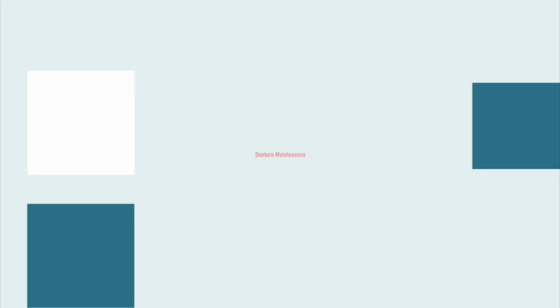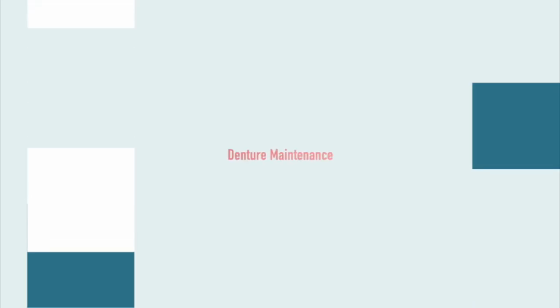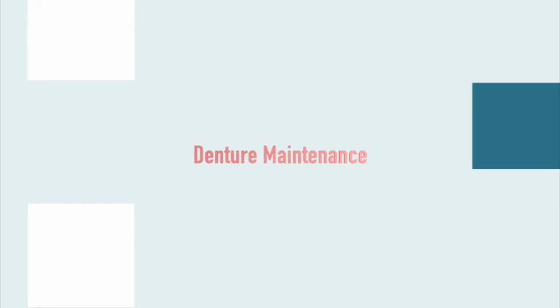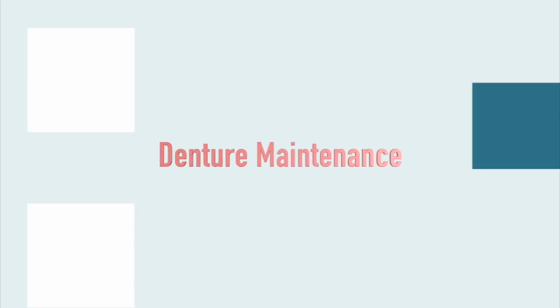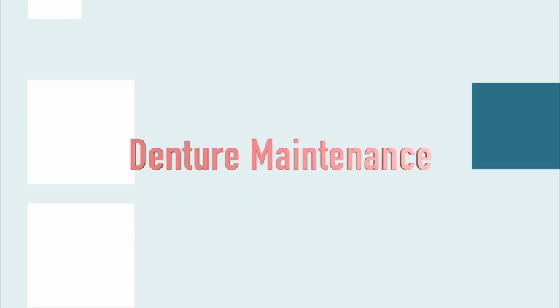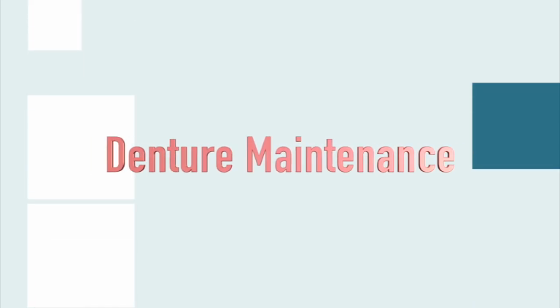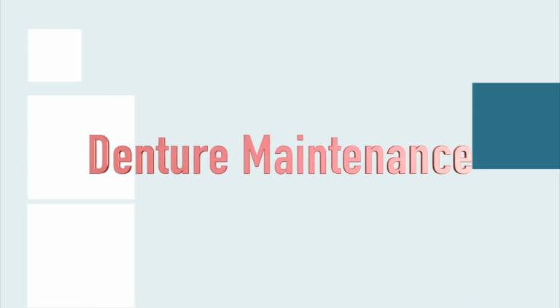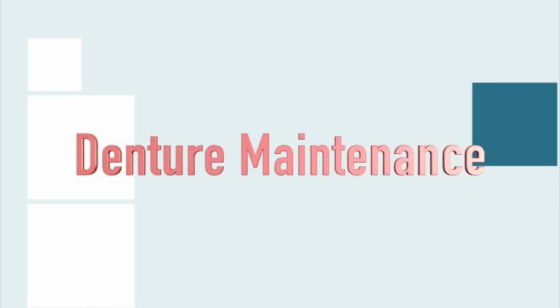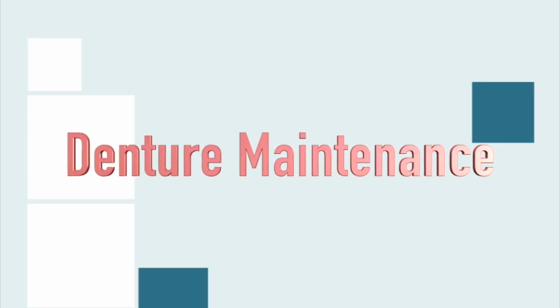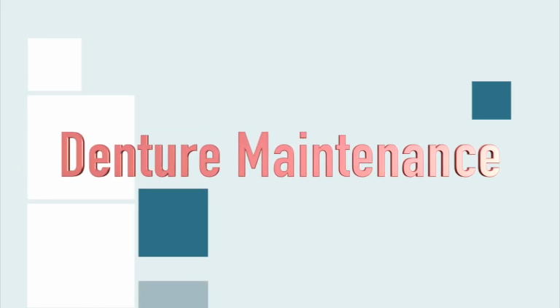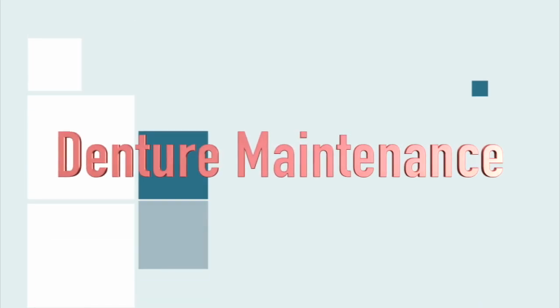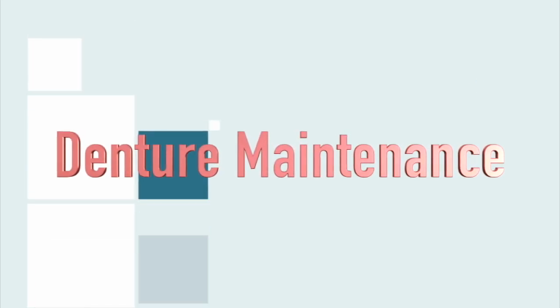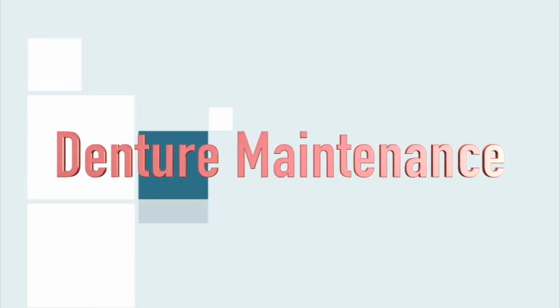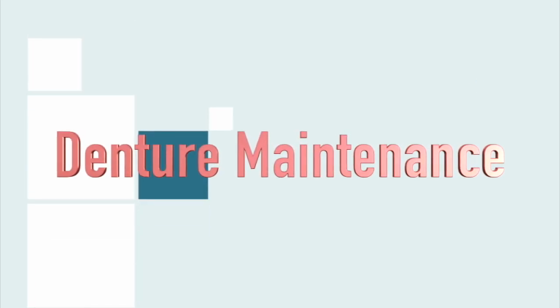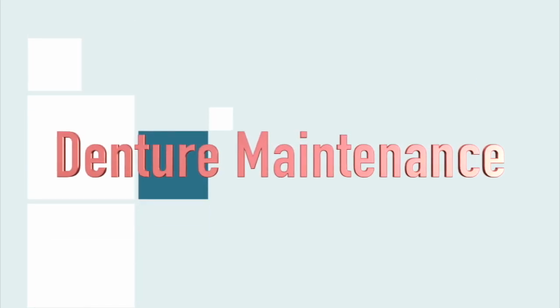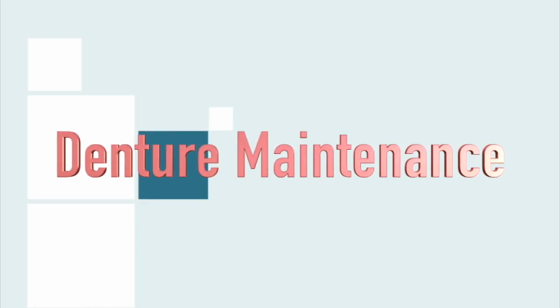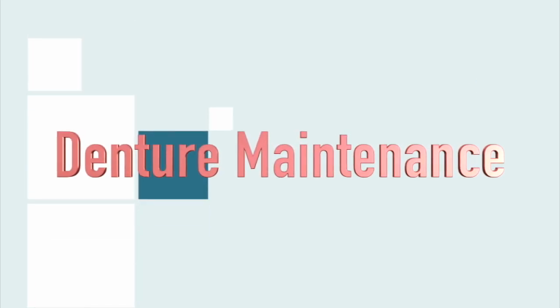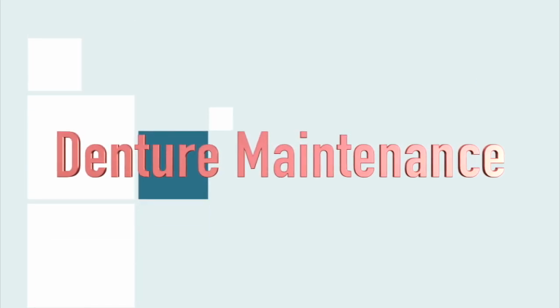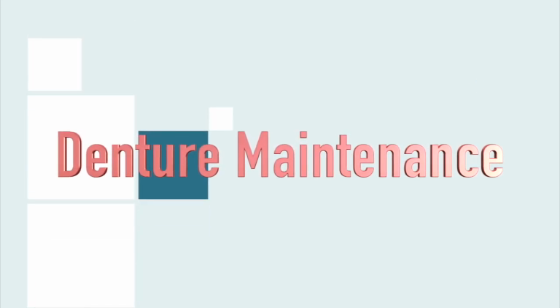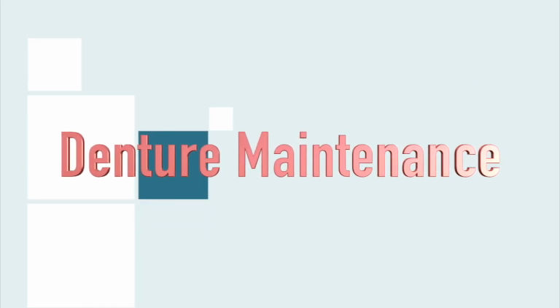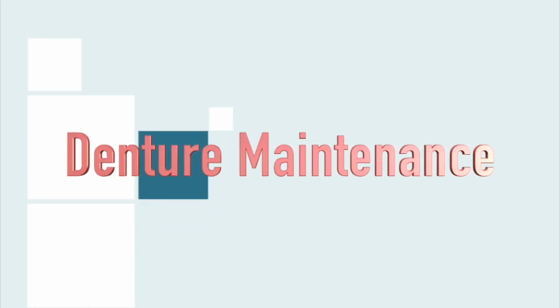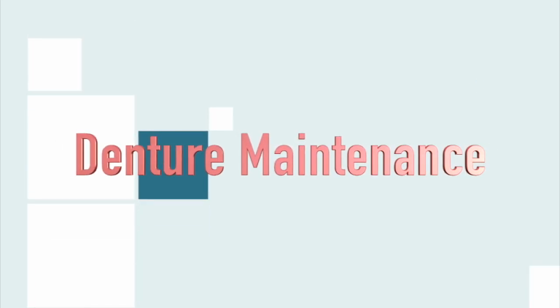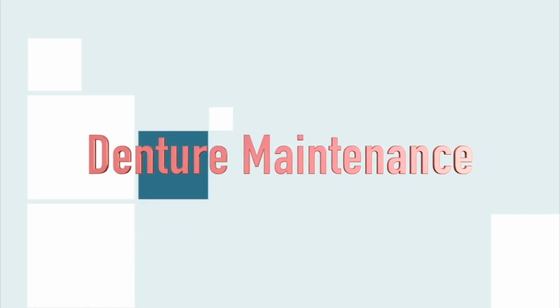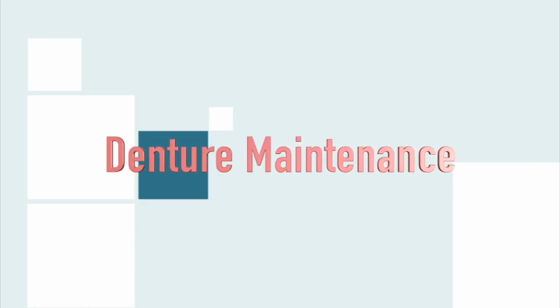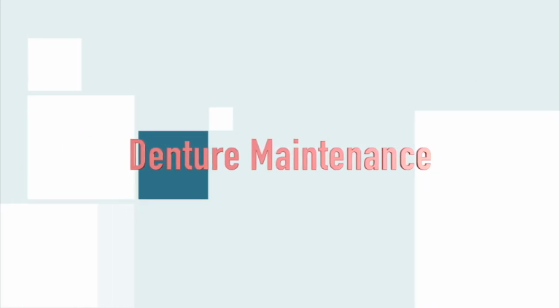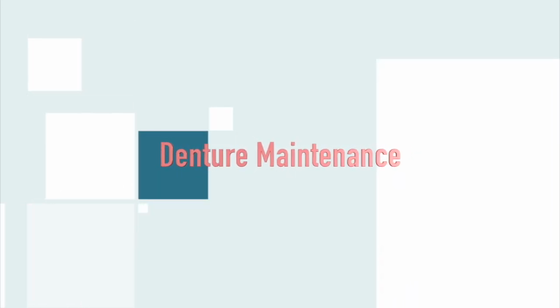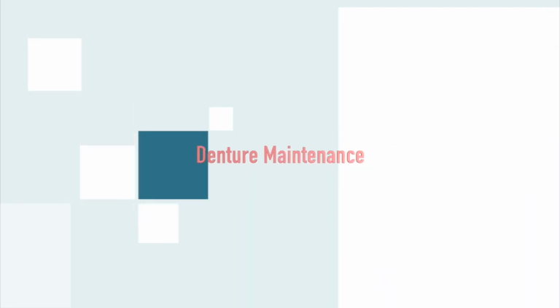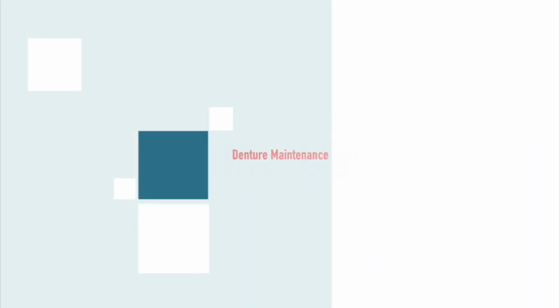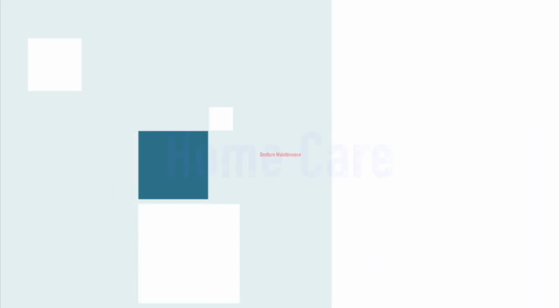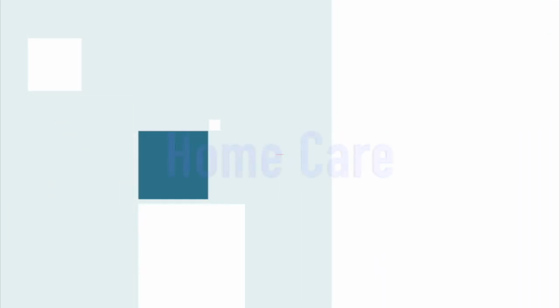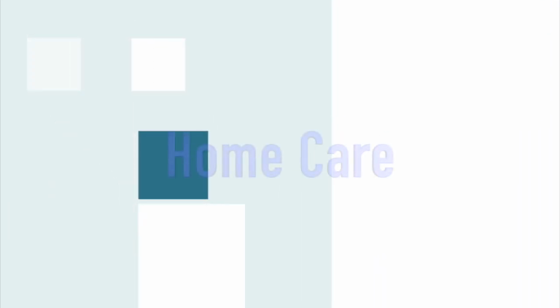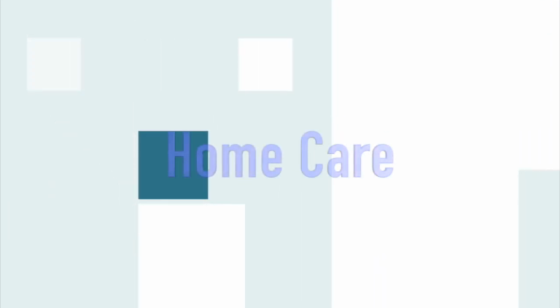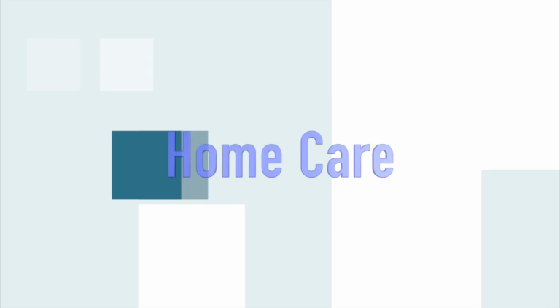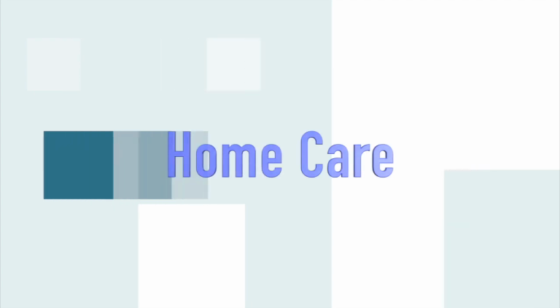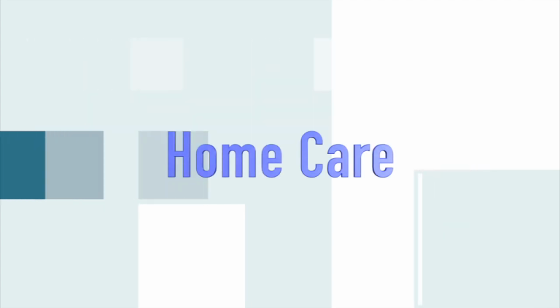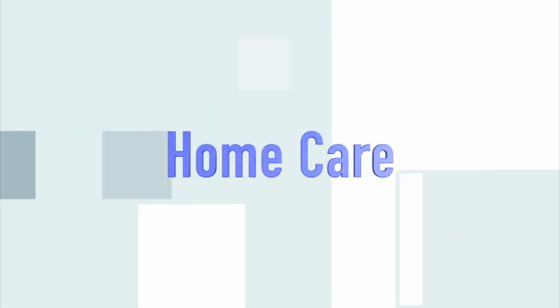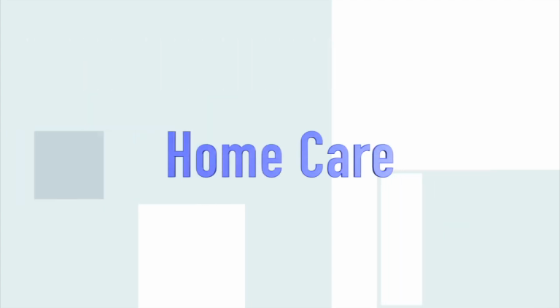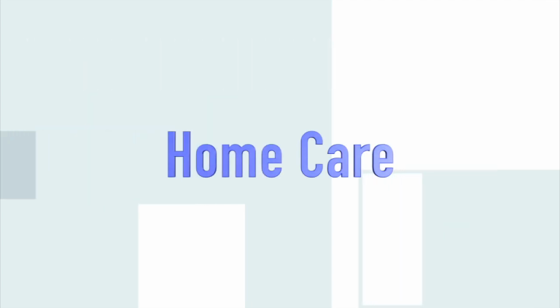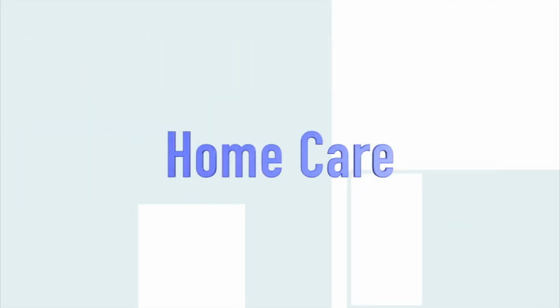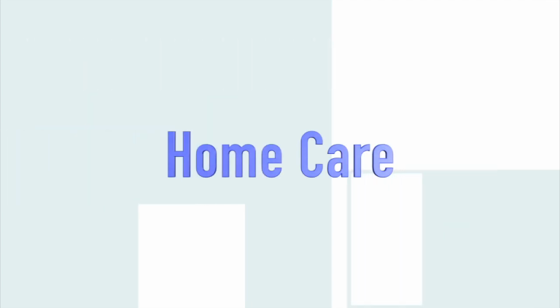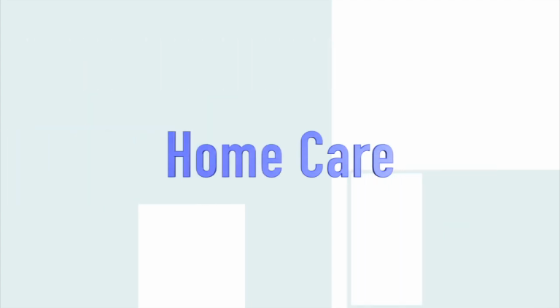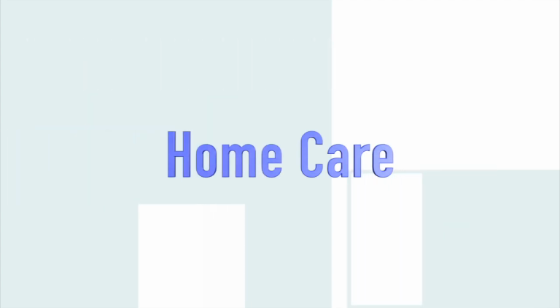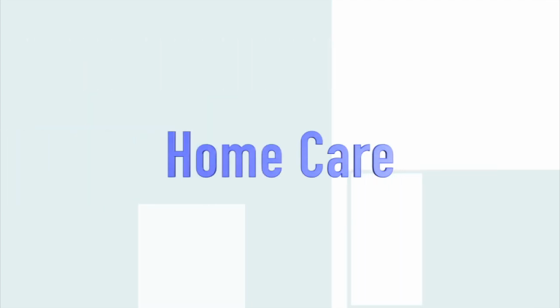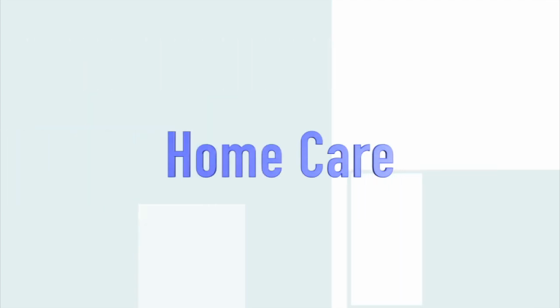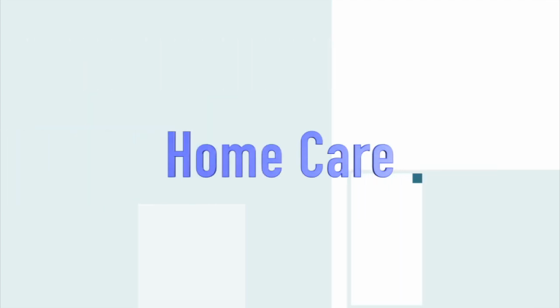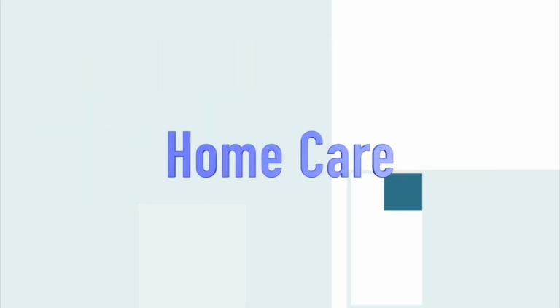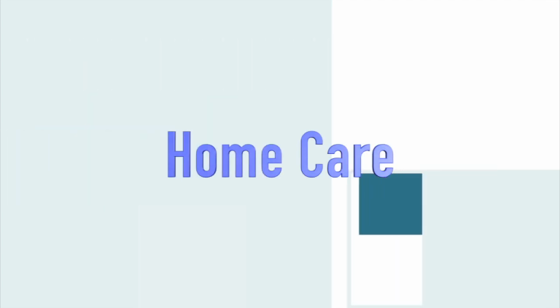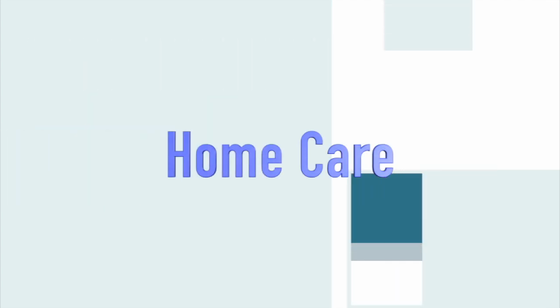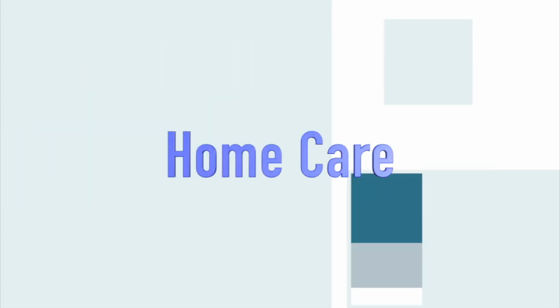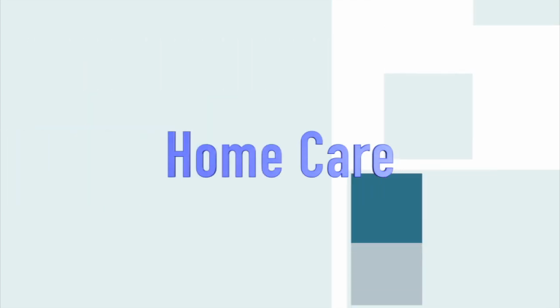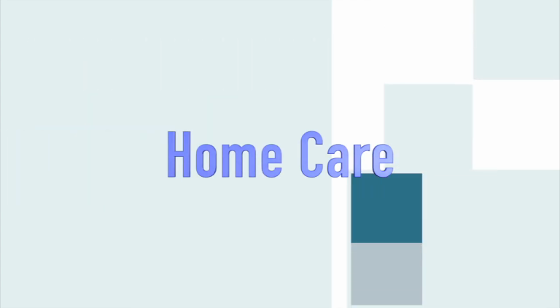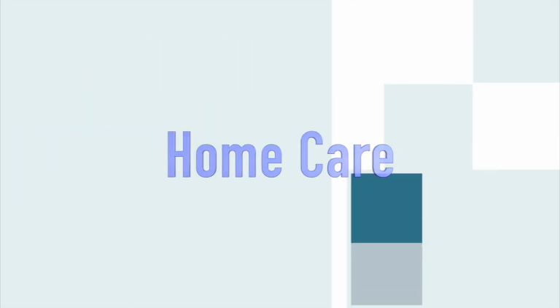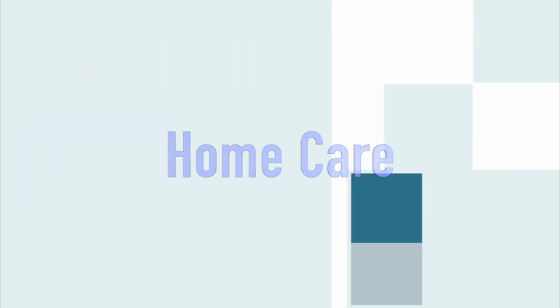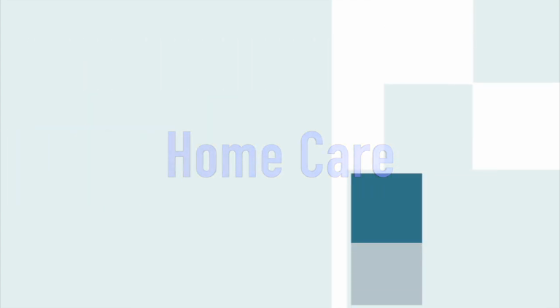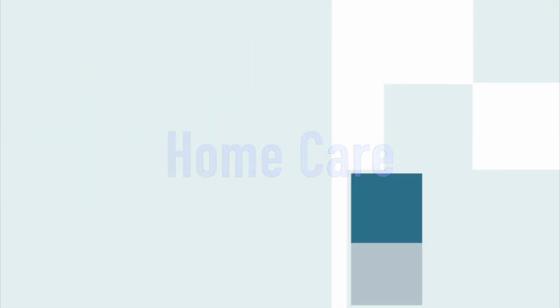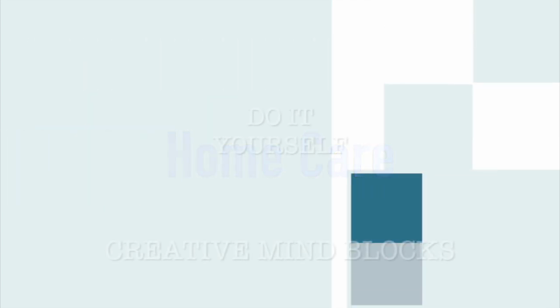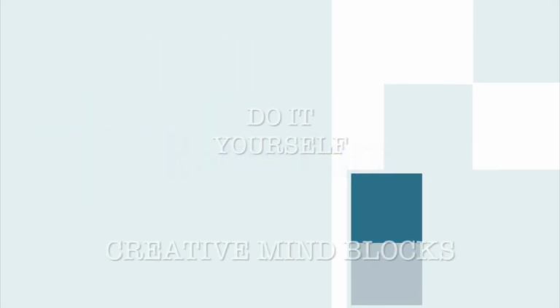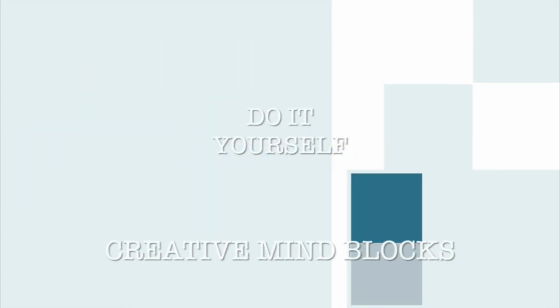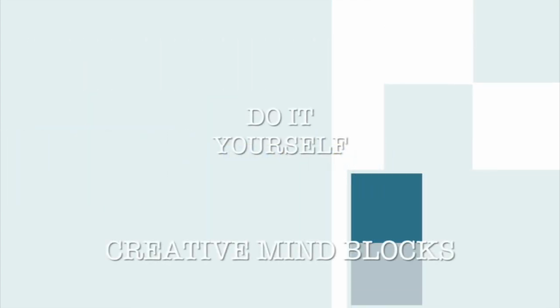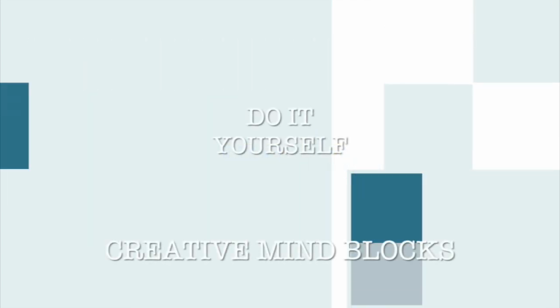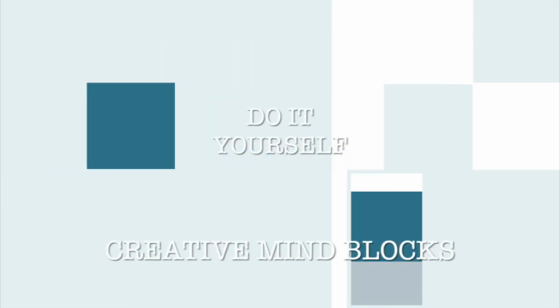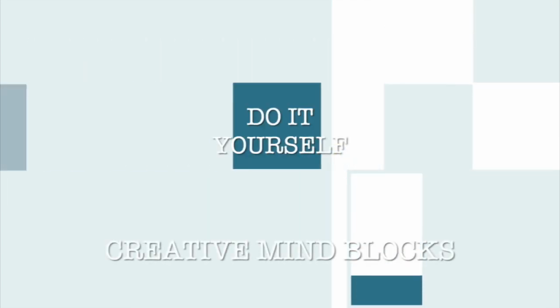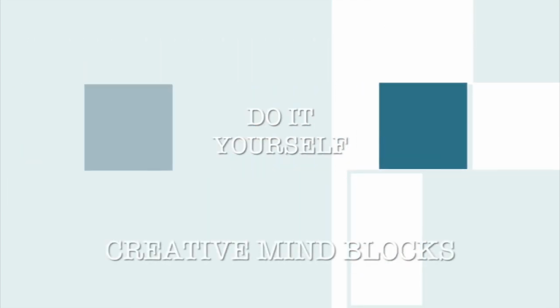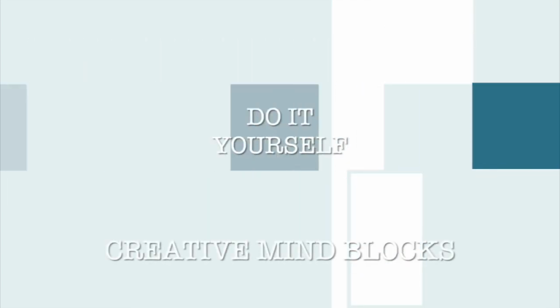Welcome to Denture Maintenance, brought to you by Creative Home Care, a part of your home care do-it-yourself remedy.